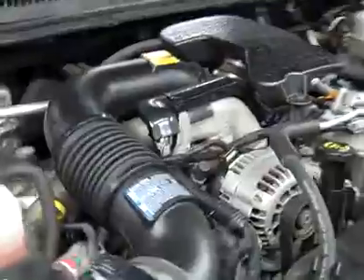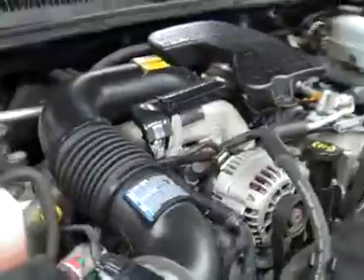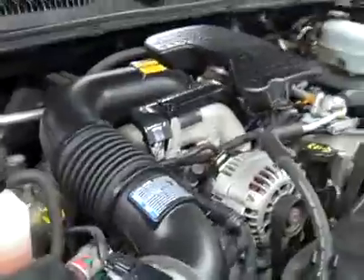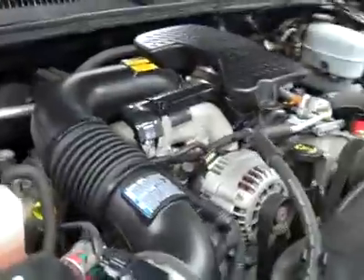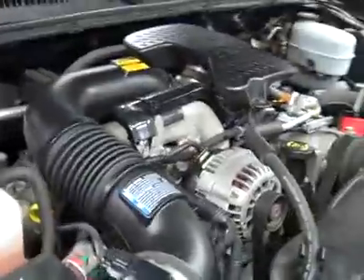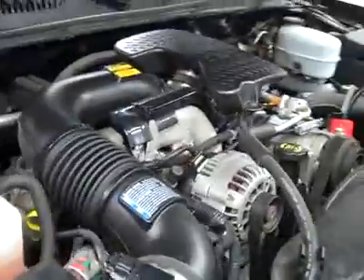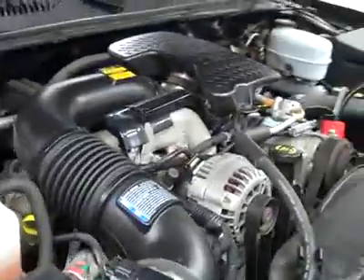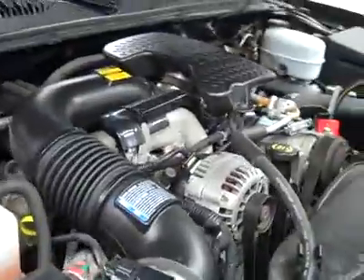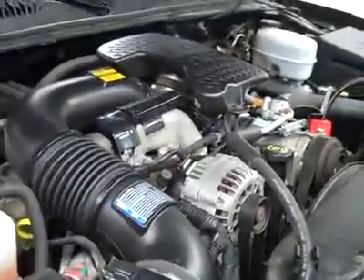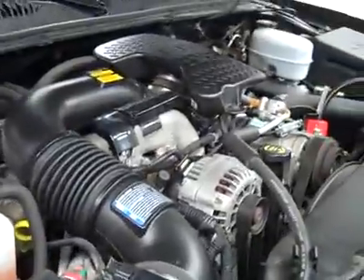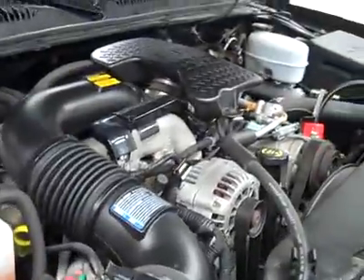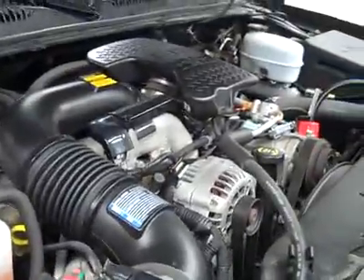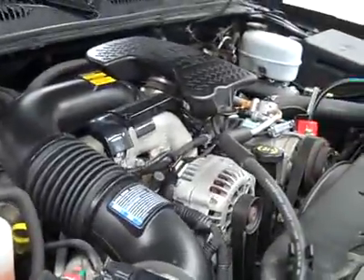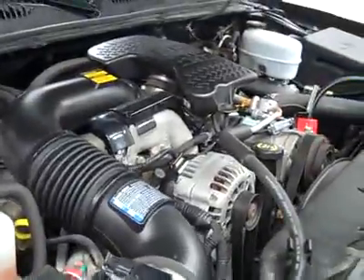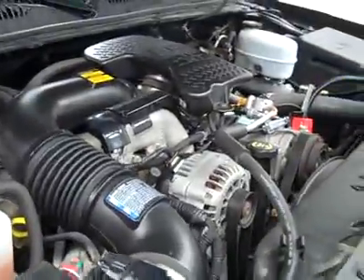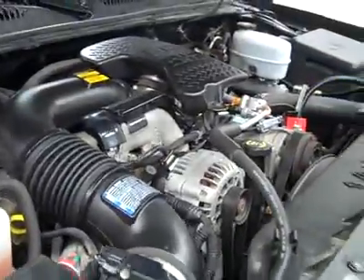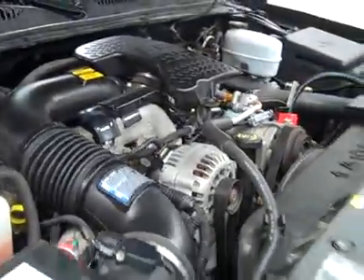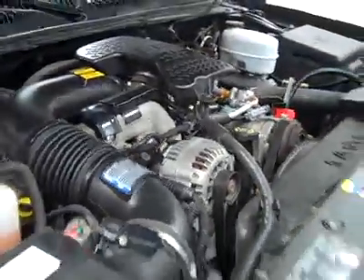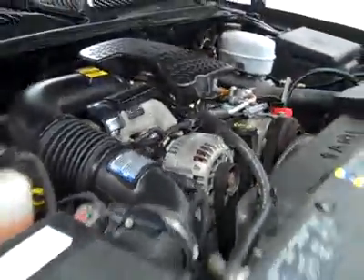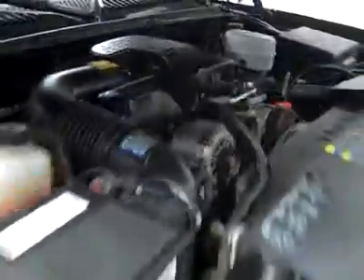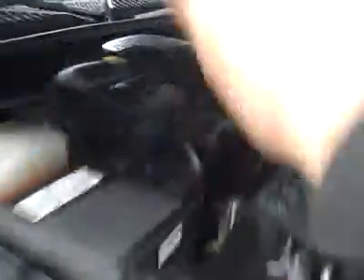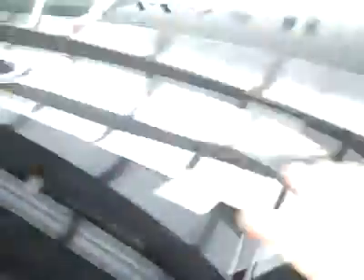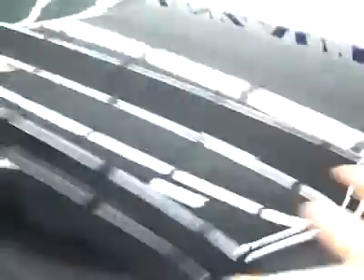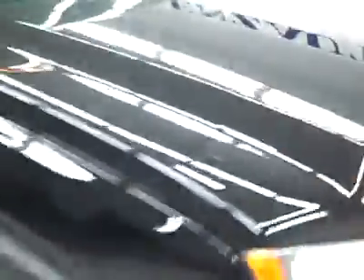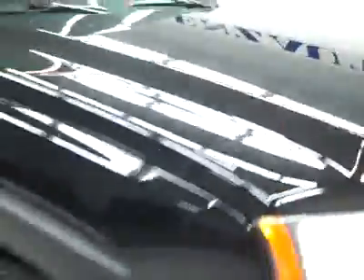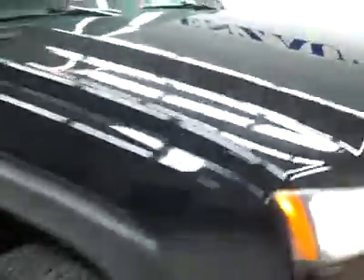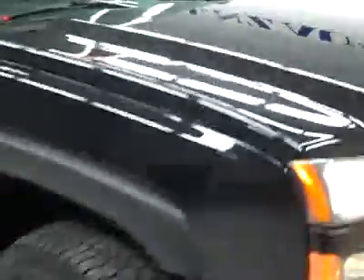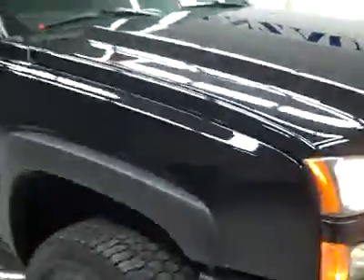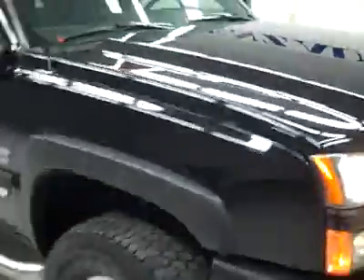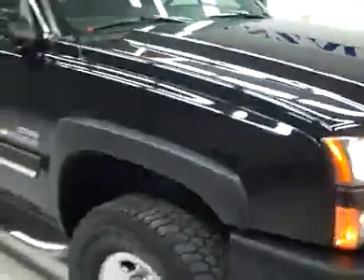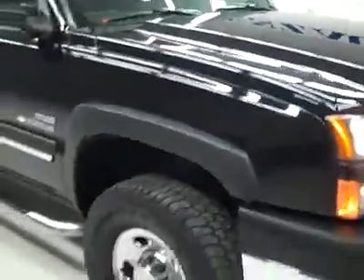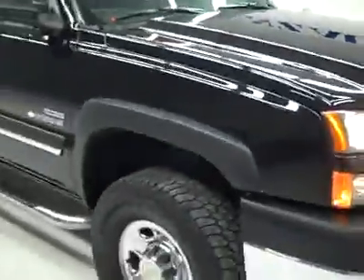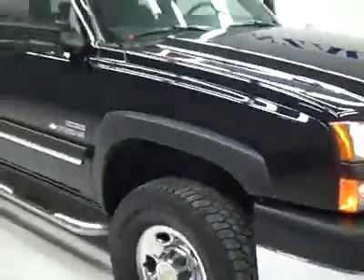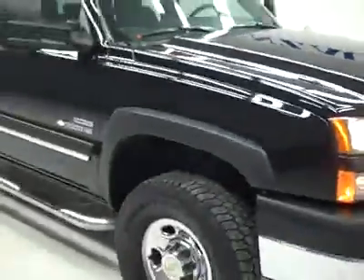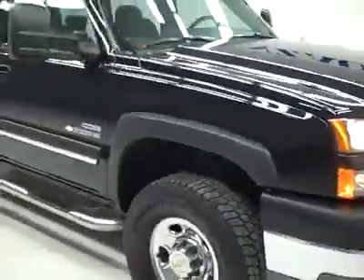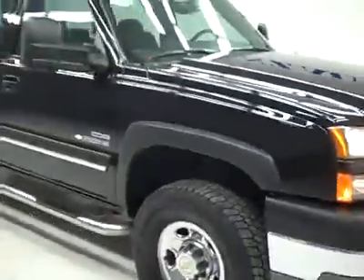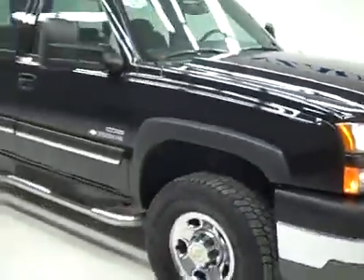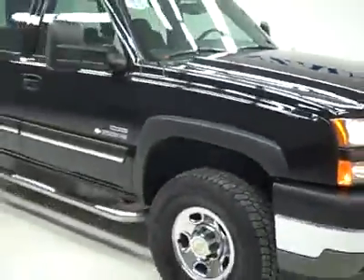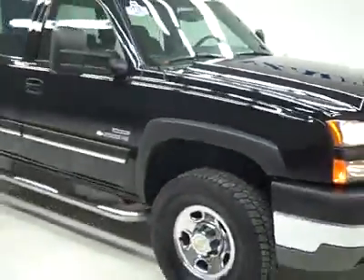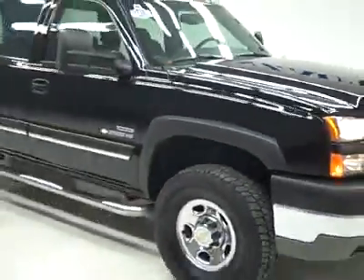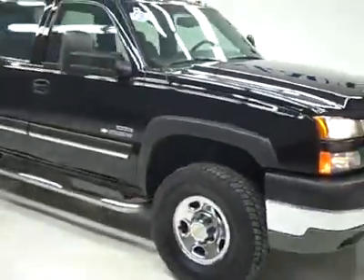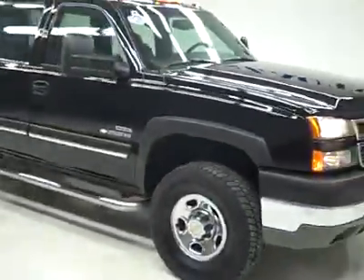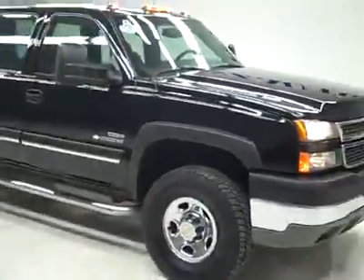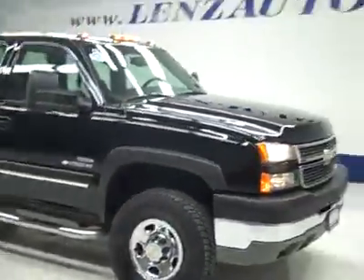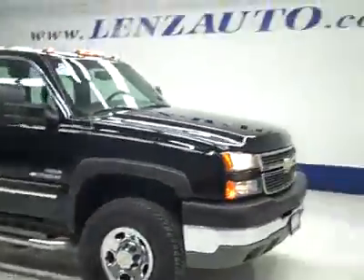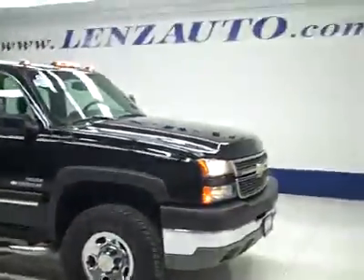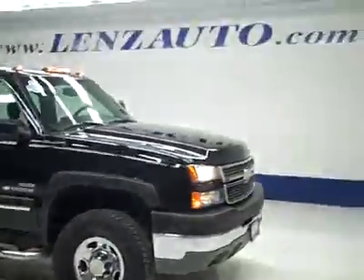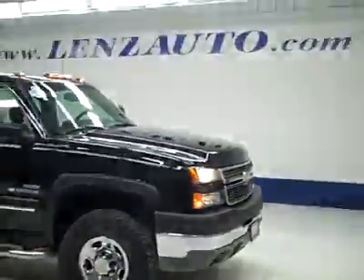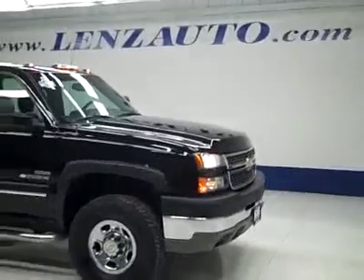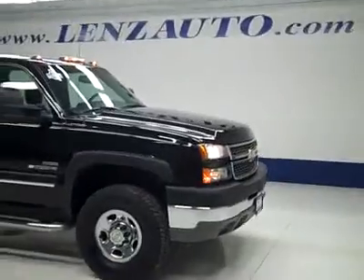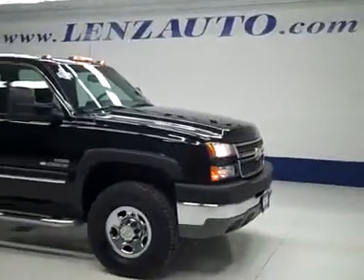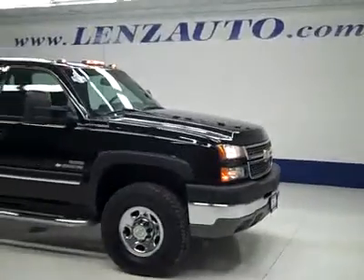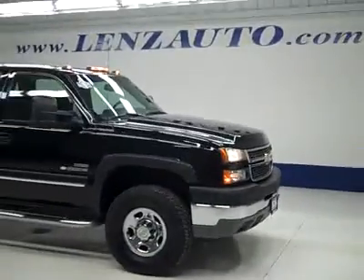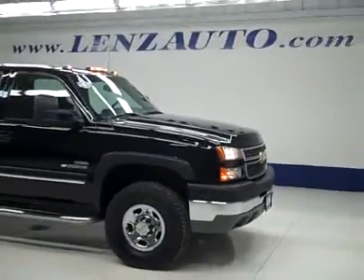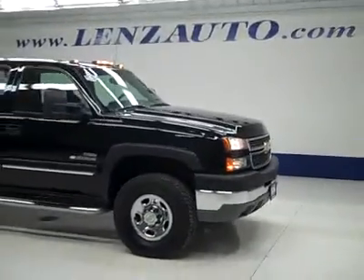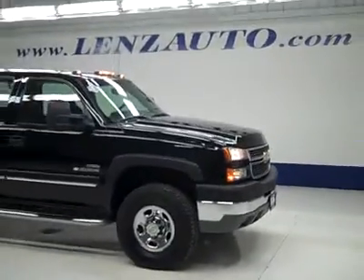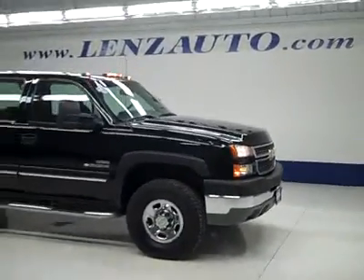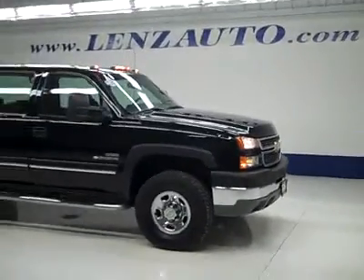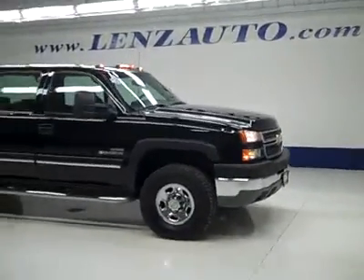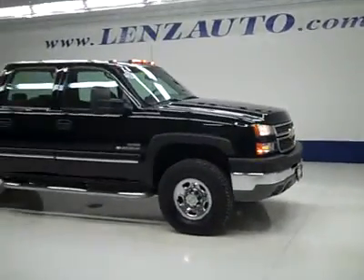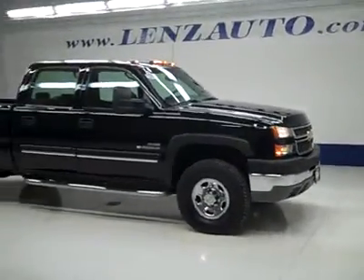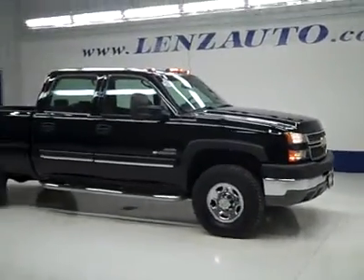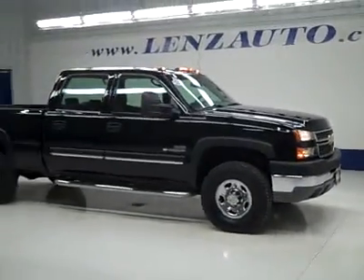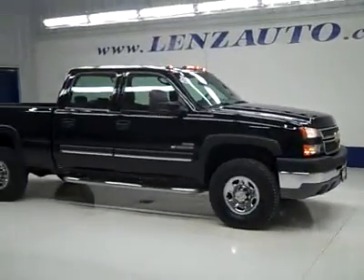If you'd like to see more pictures along with the full description, or to take a look at one of our other more than 450 vehicles, visit lensauto.com.